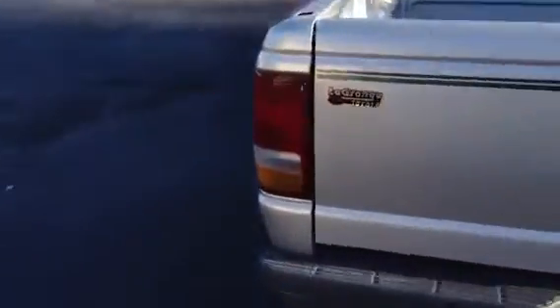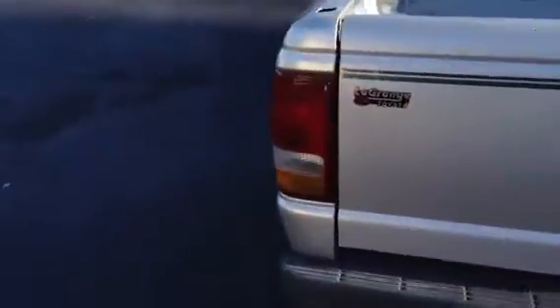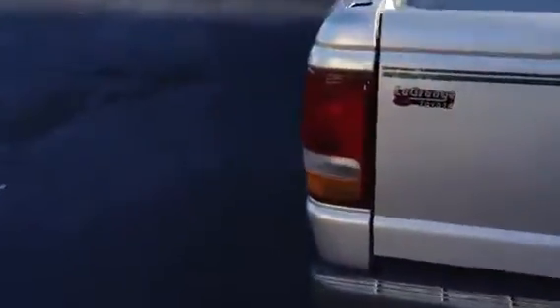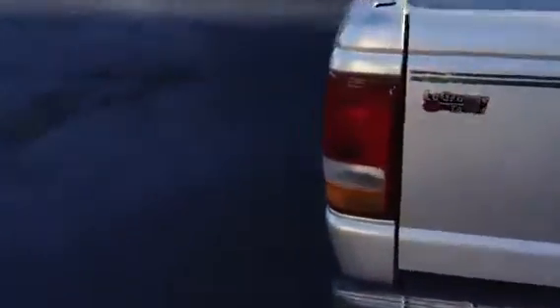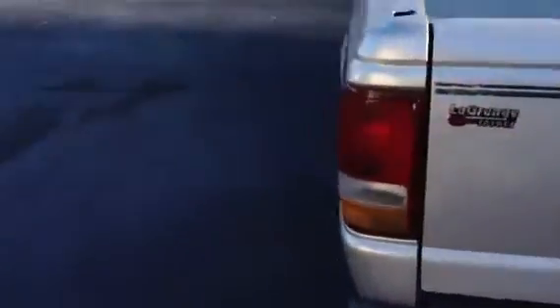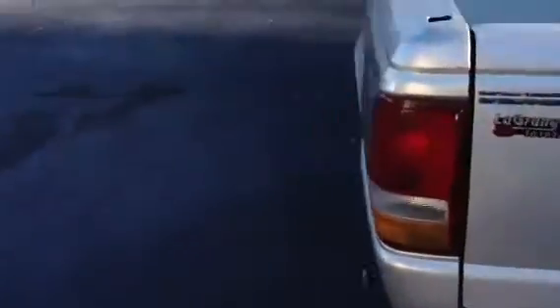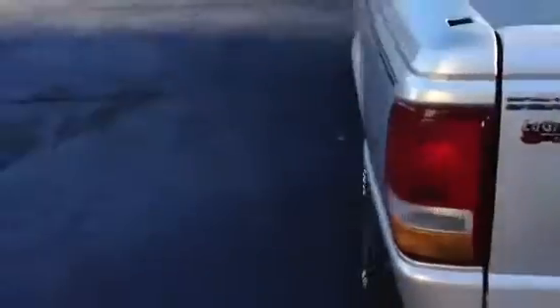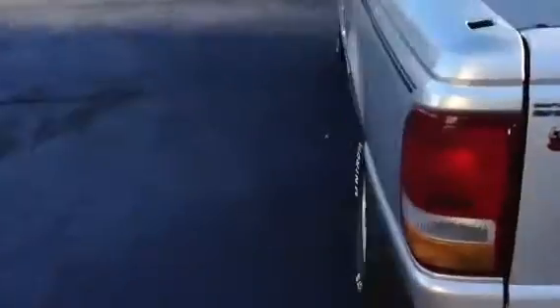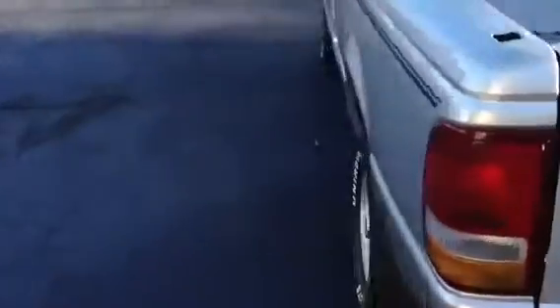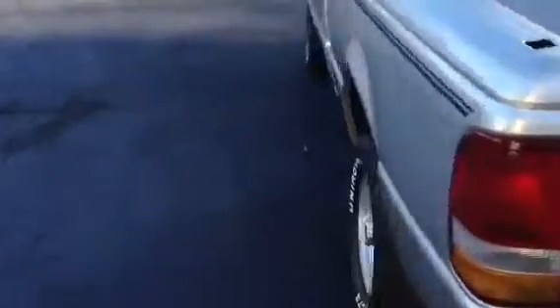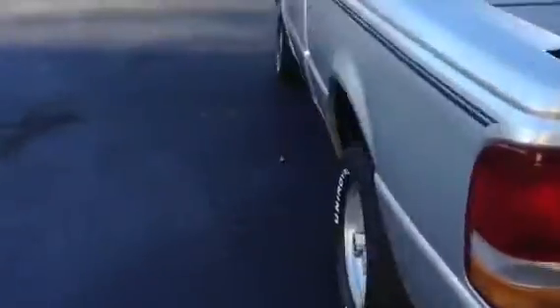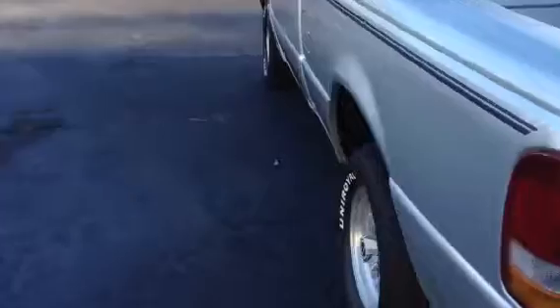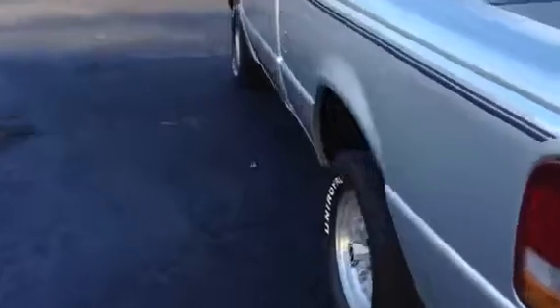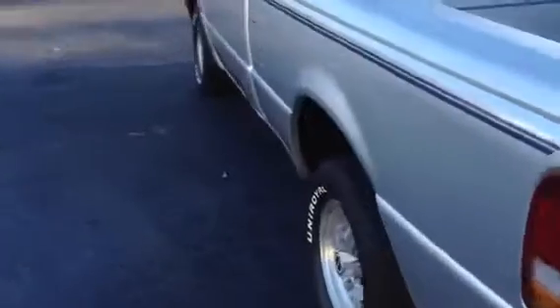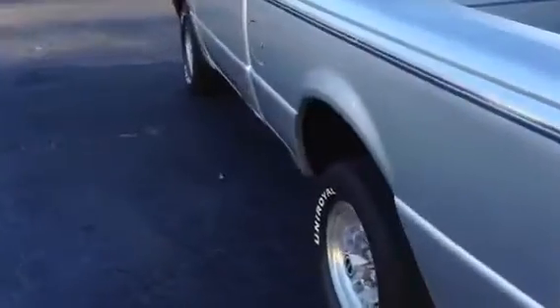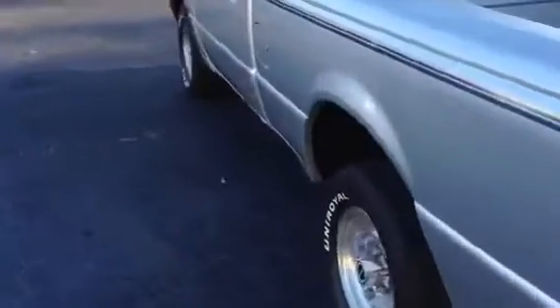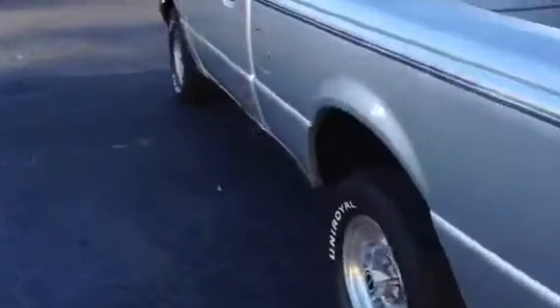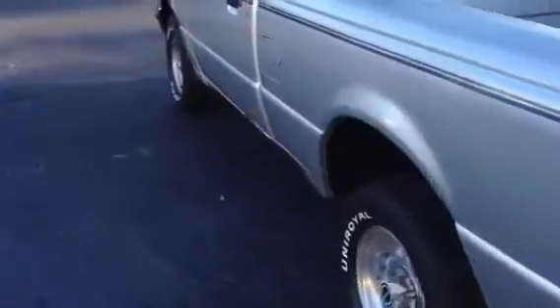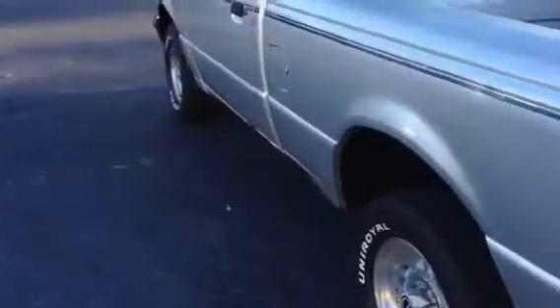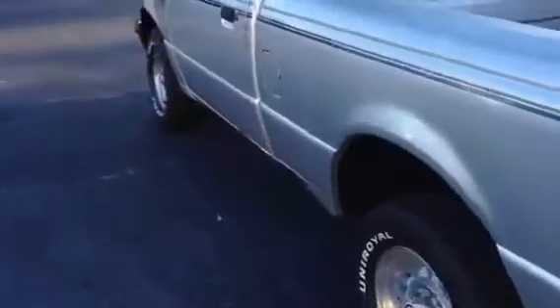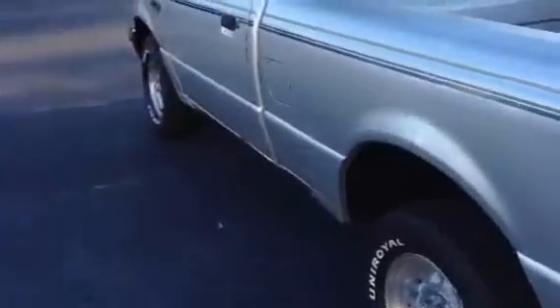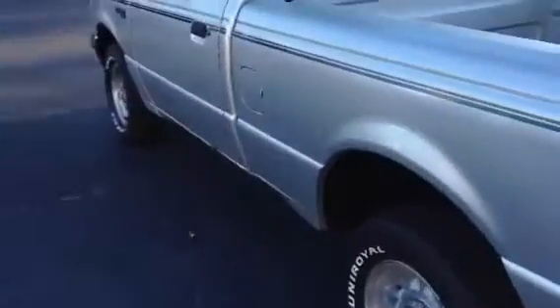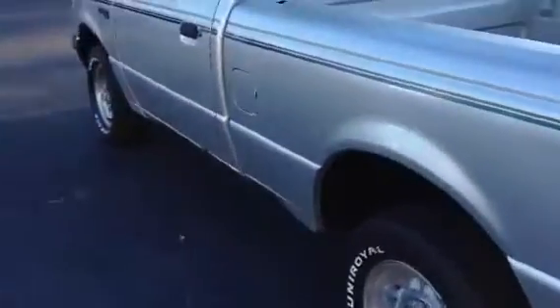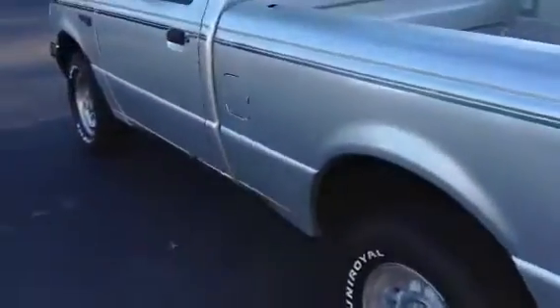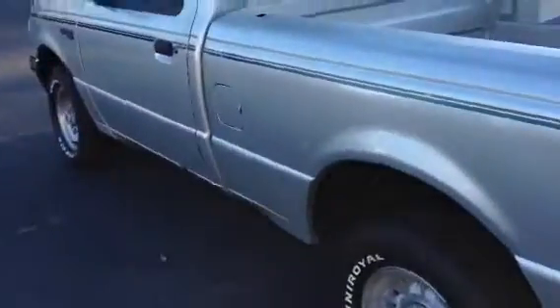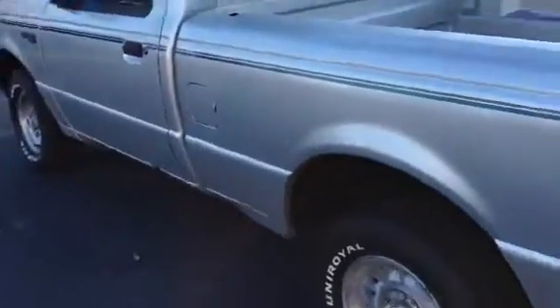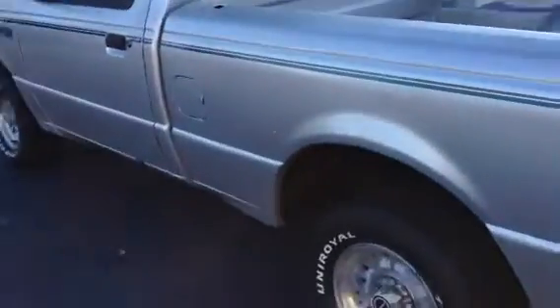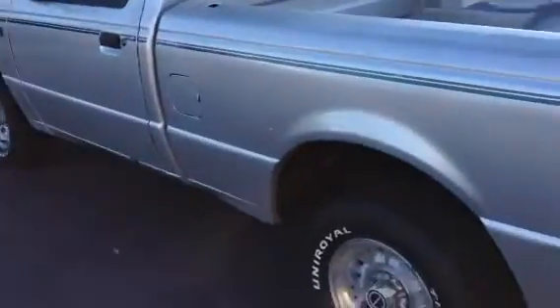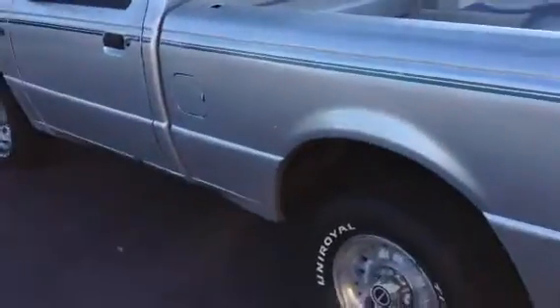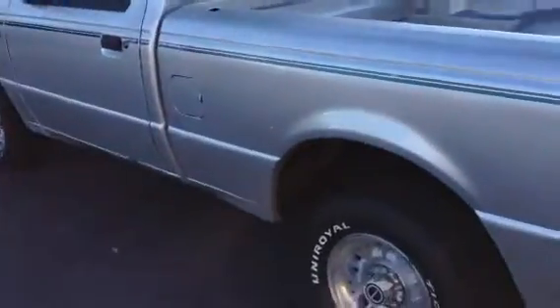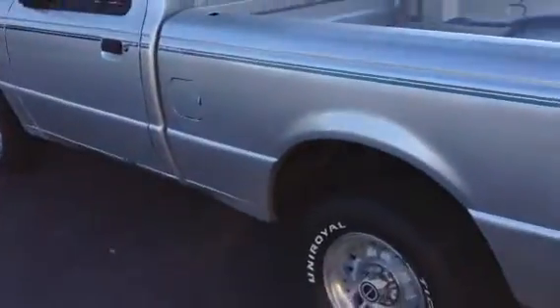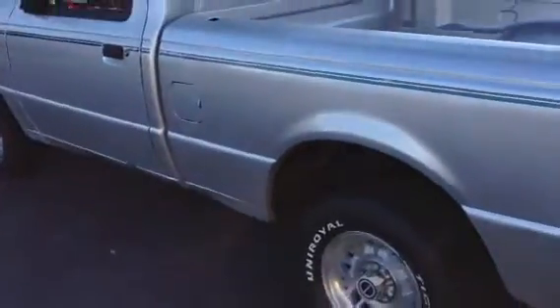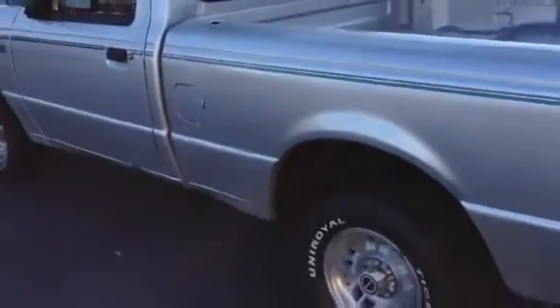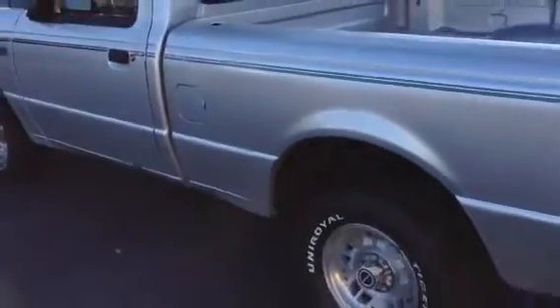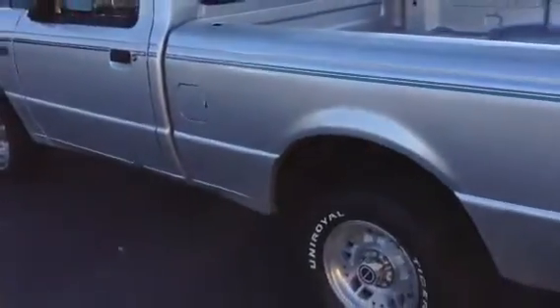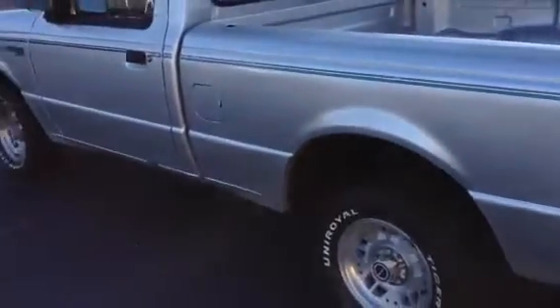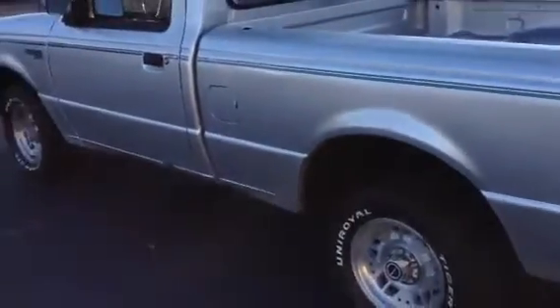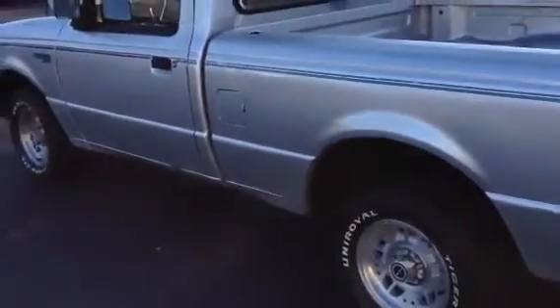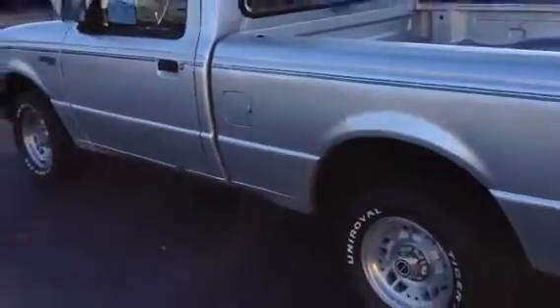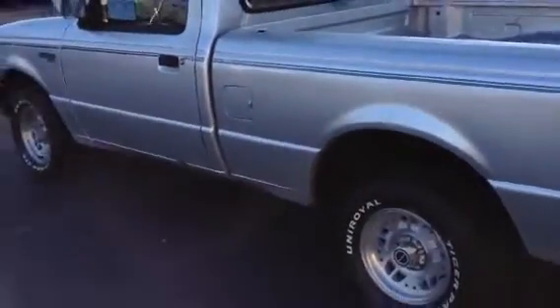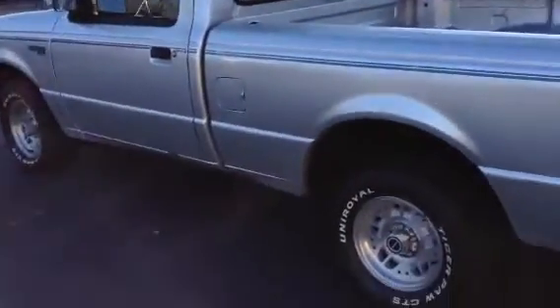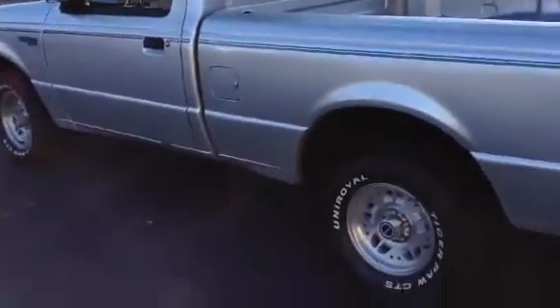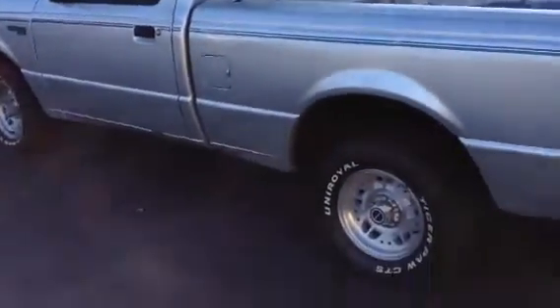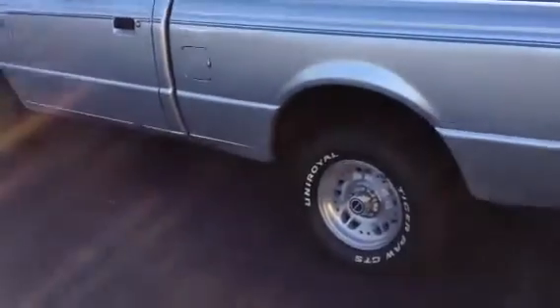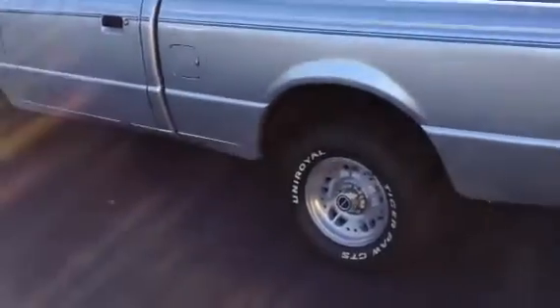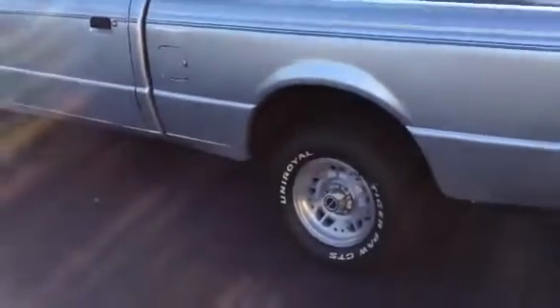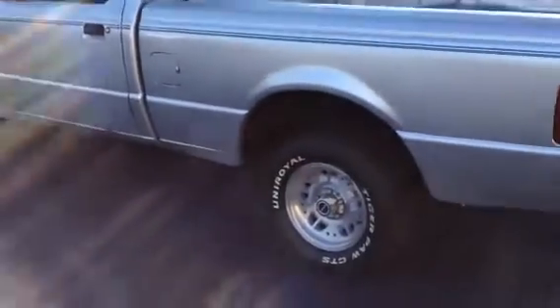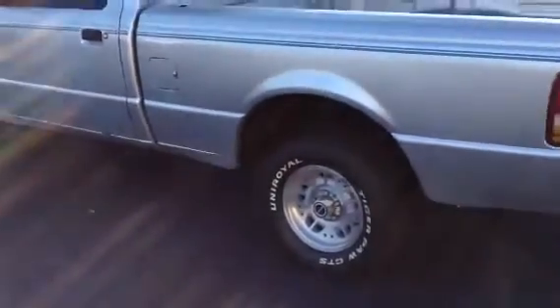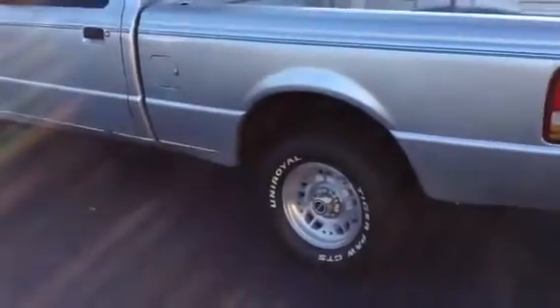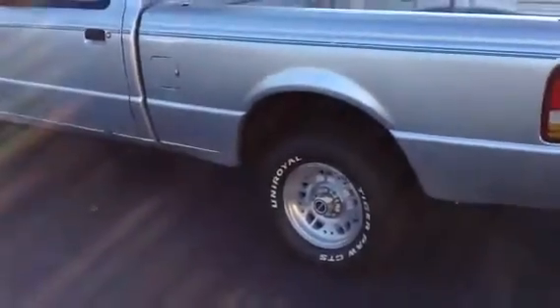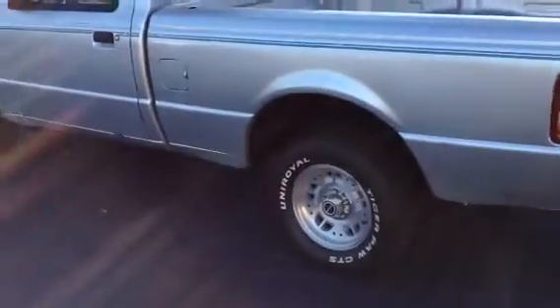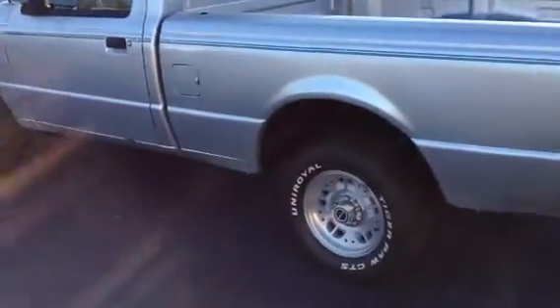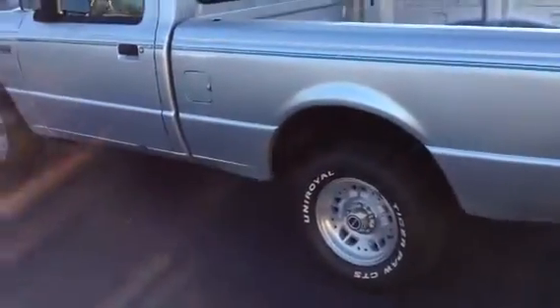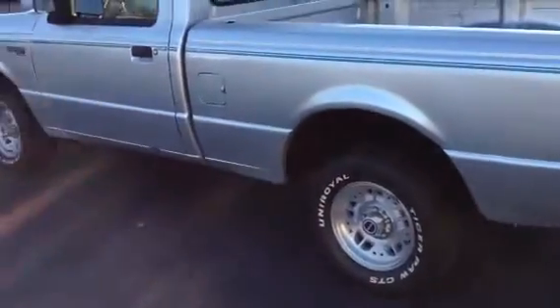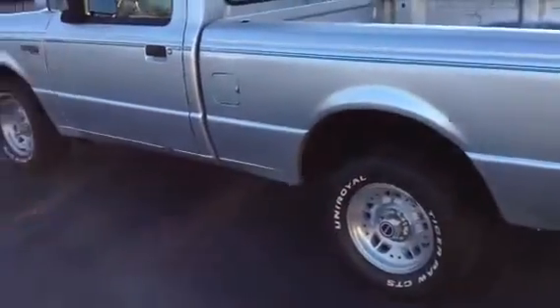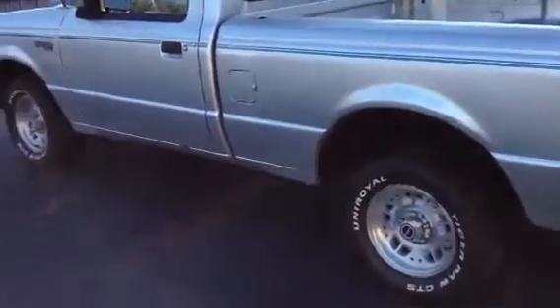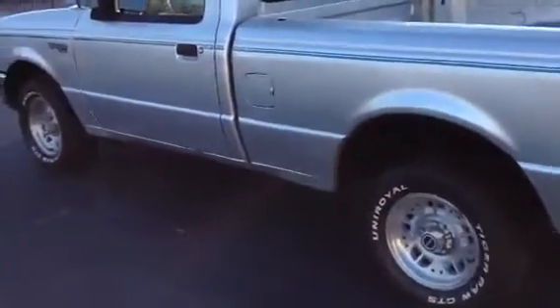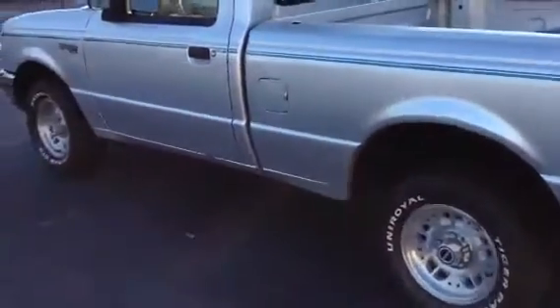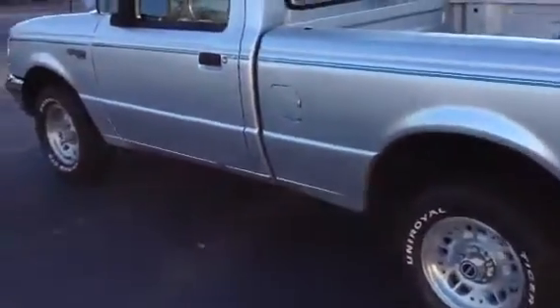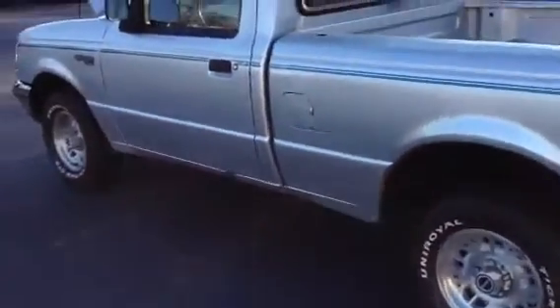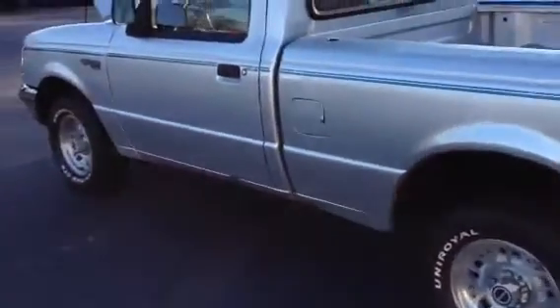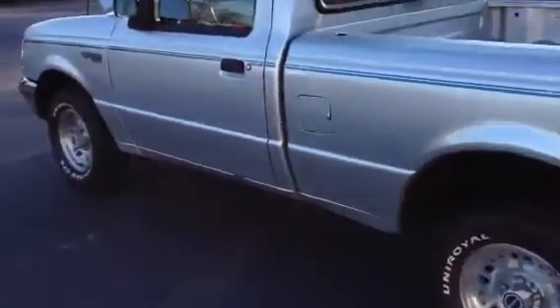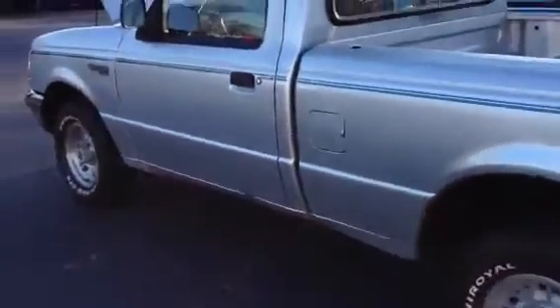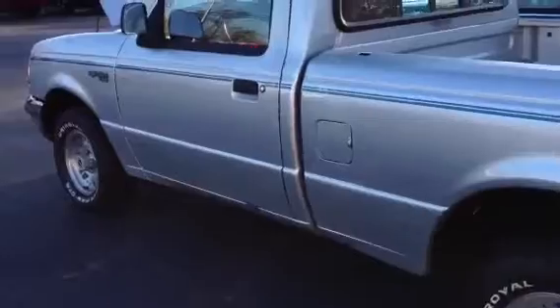It's showing 32,000 miles, but we think it has 132,000 miles on it.